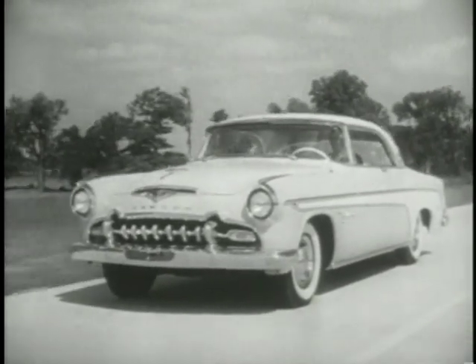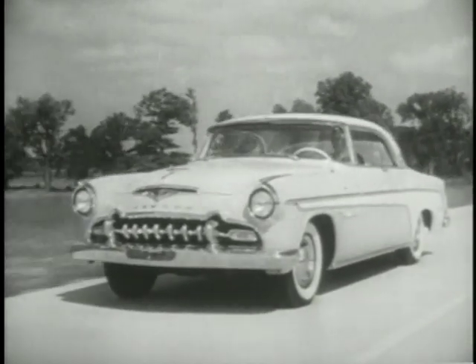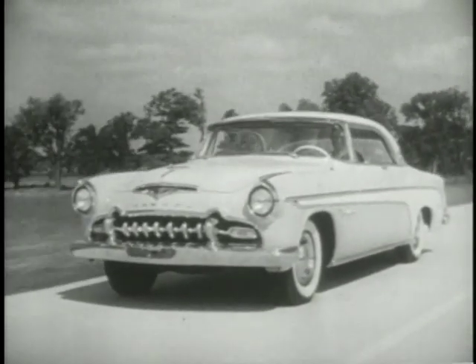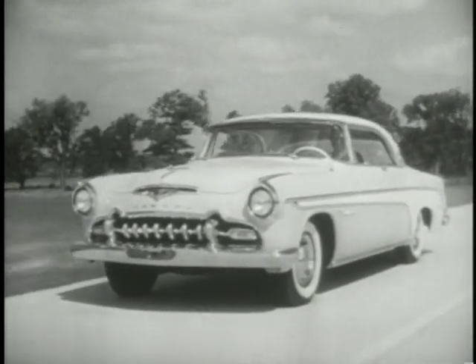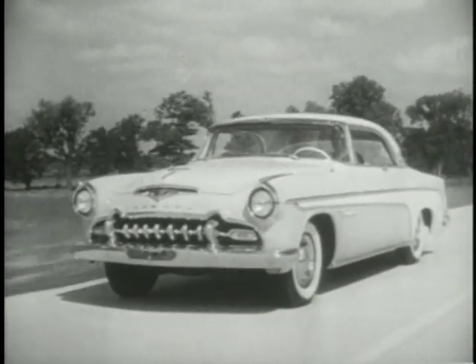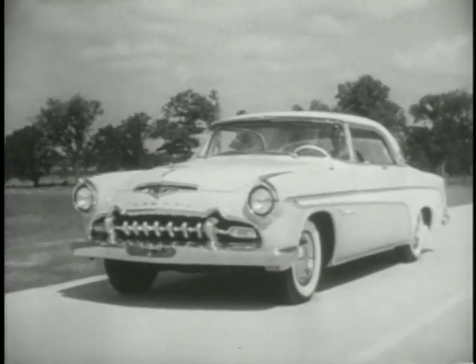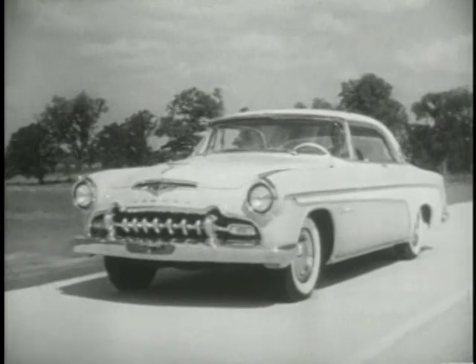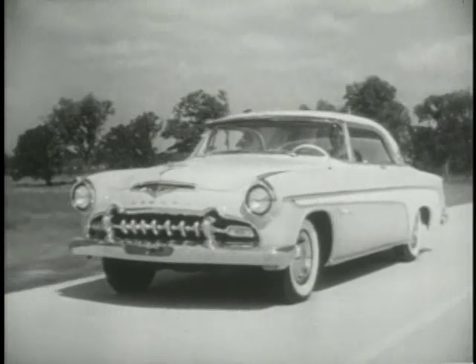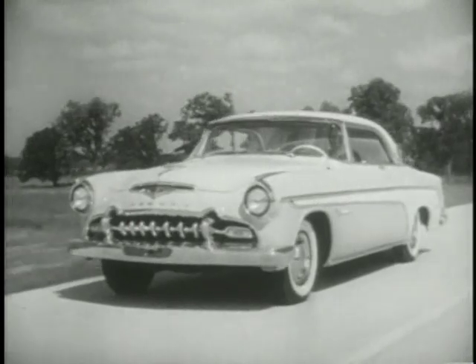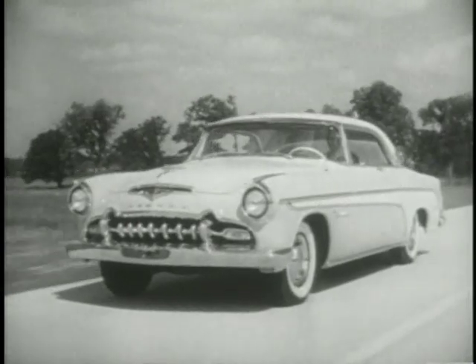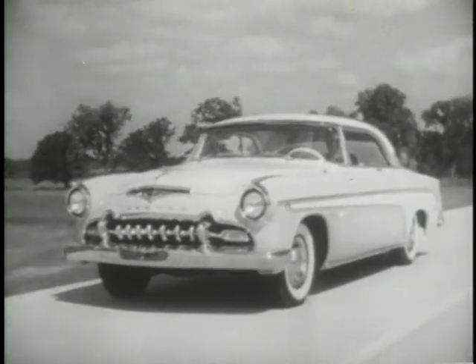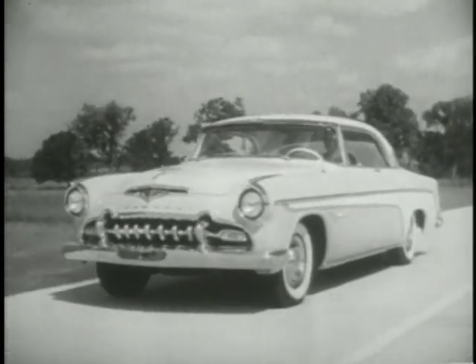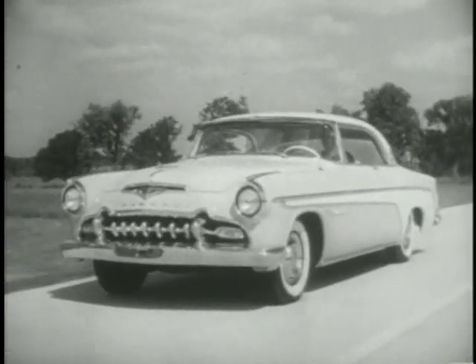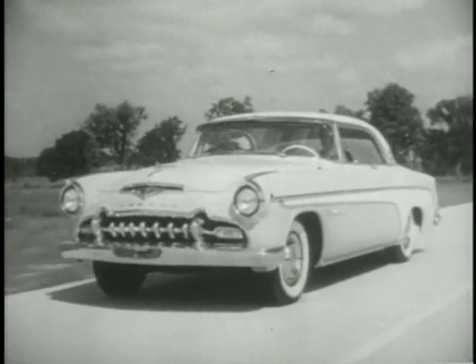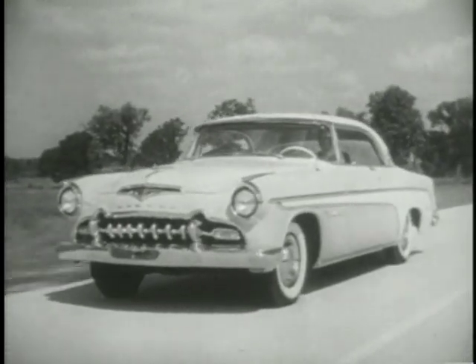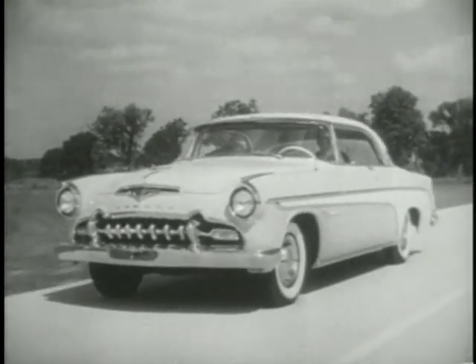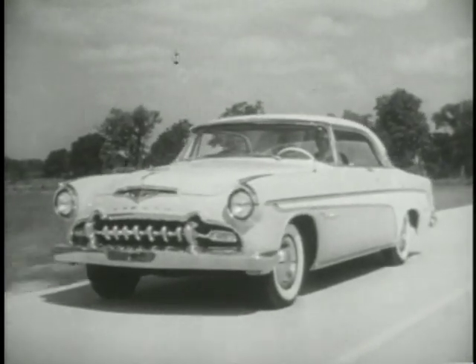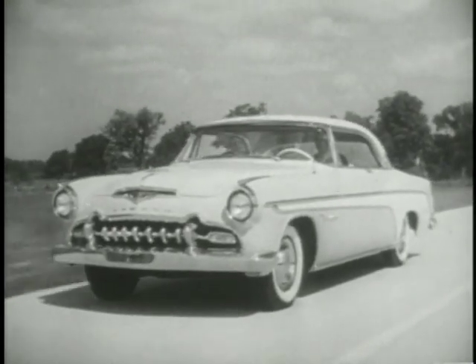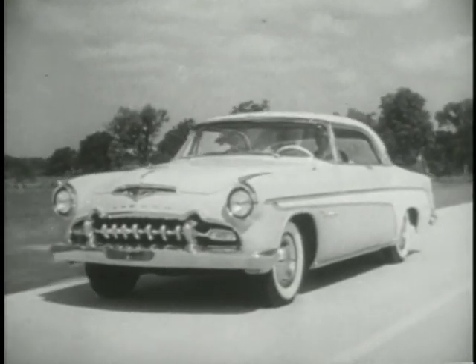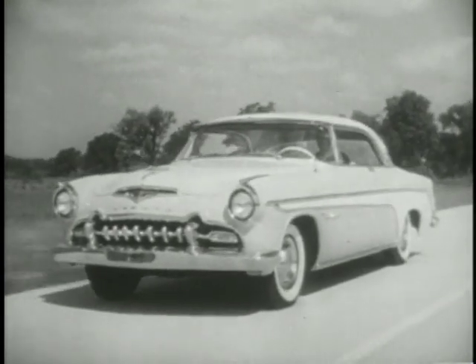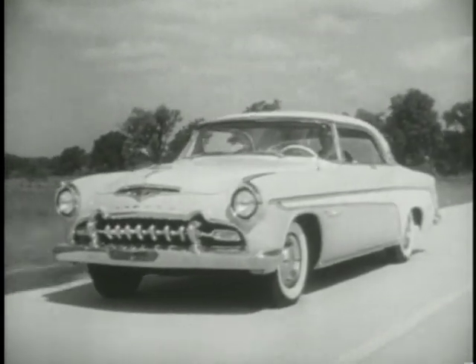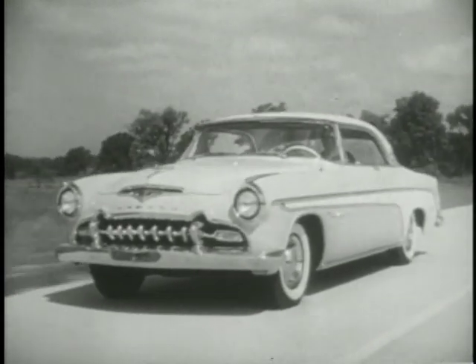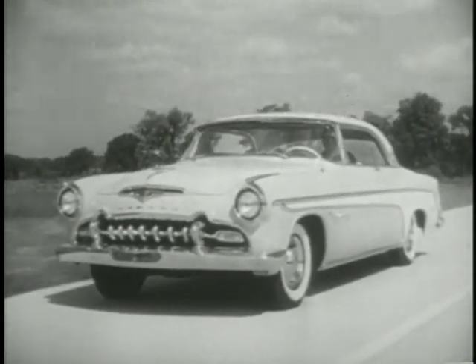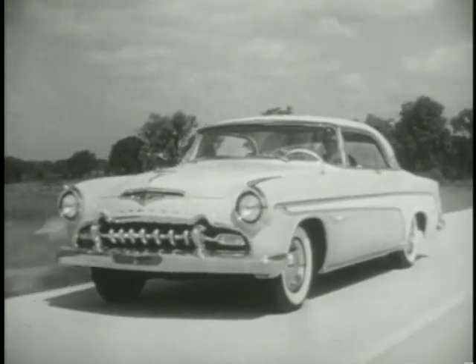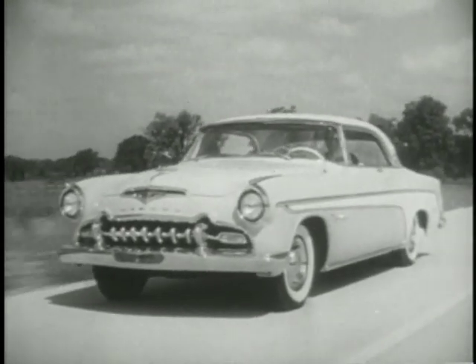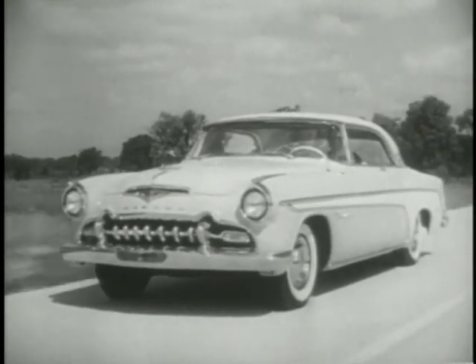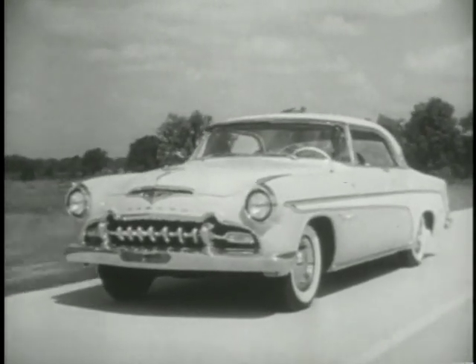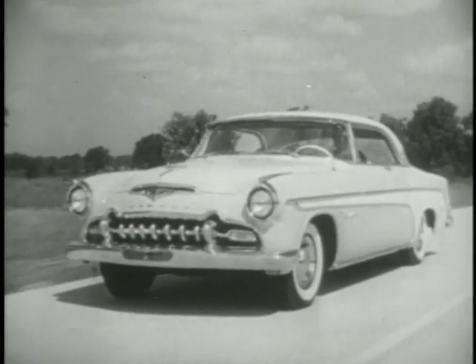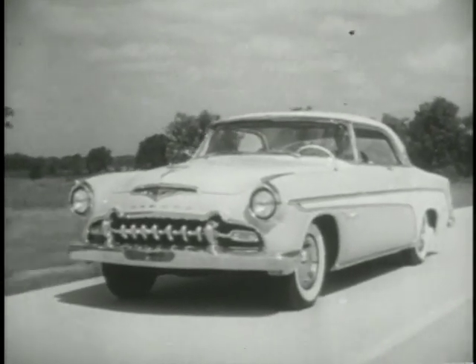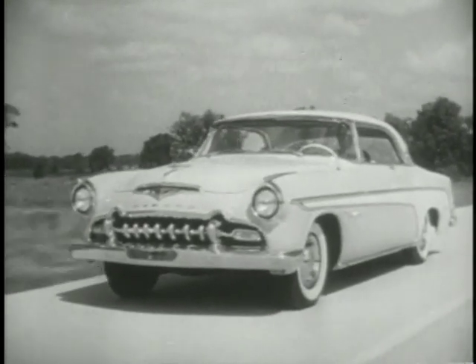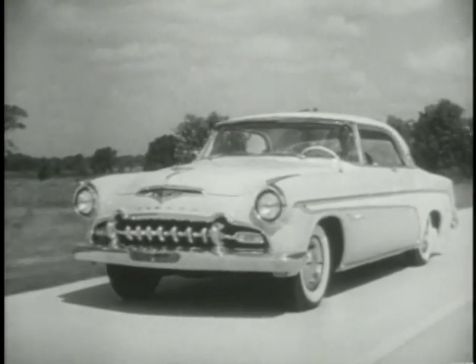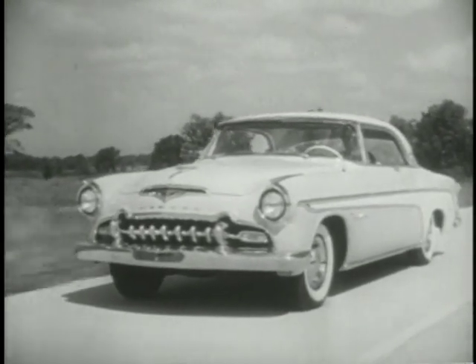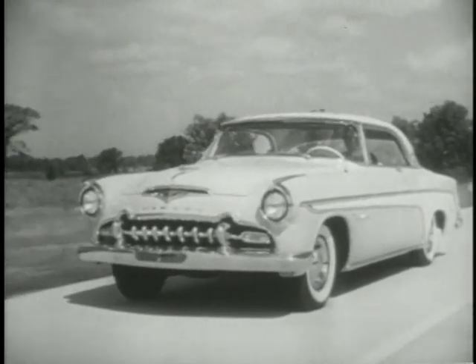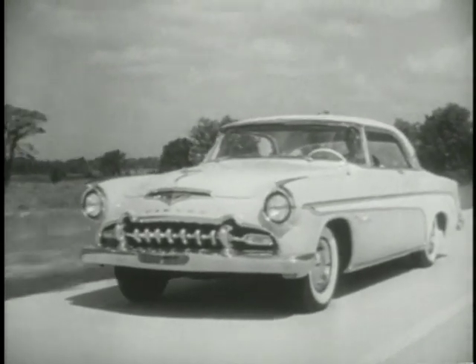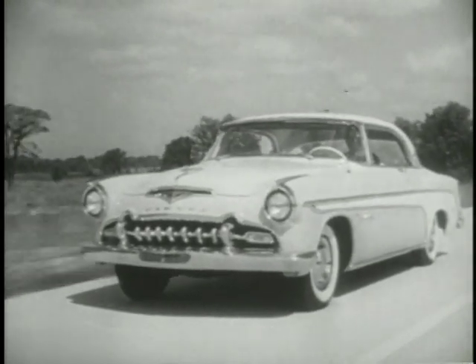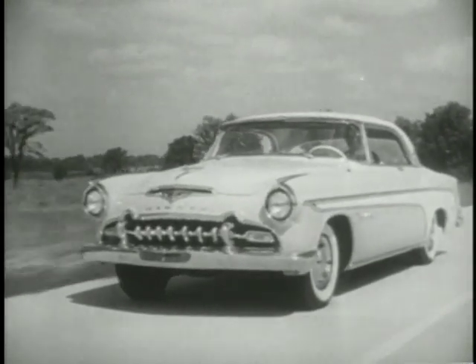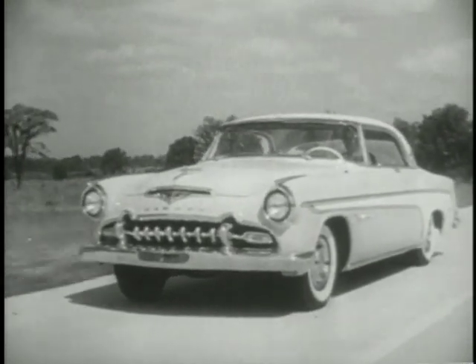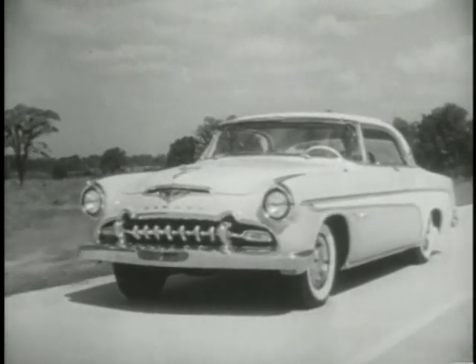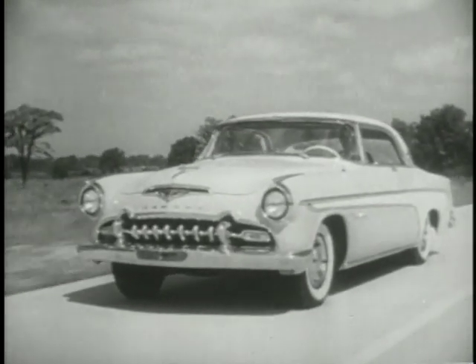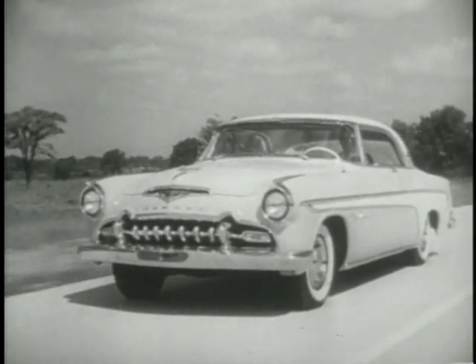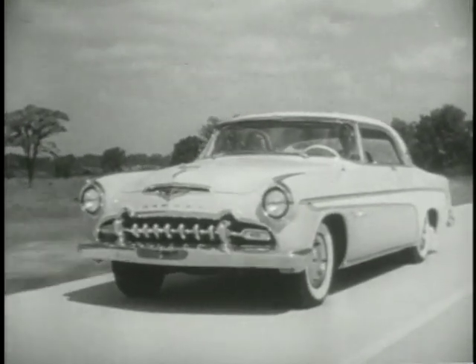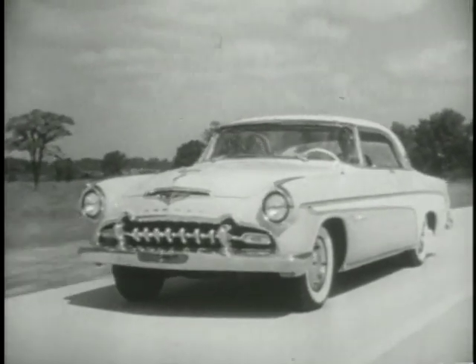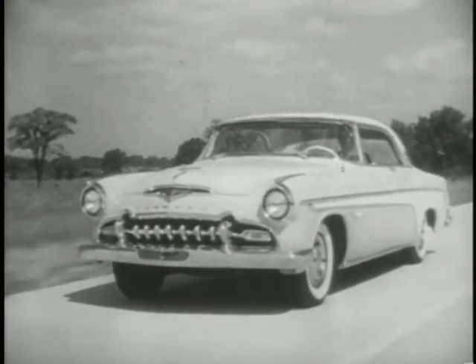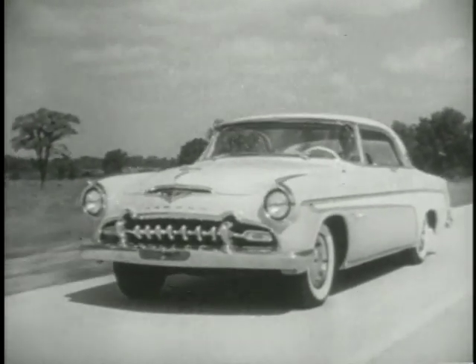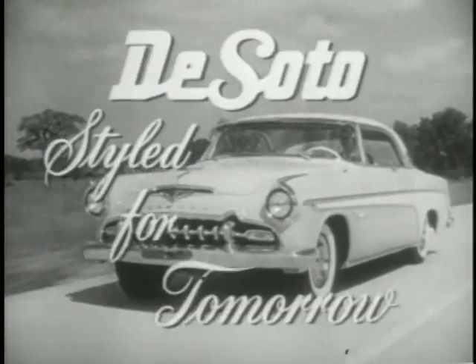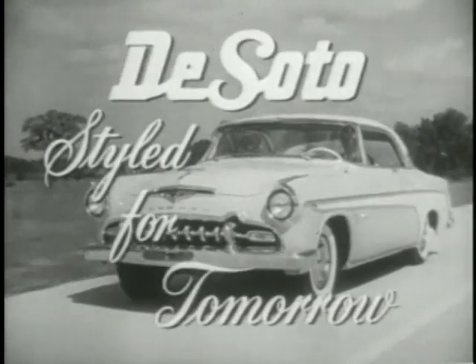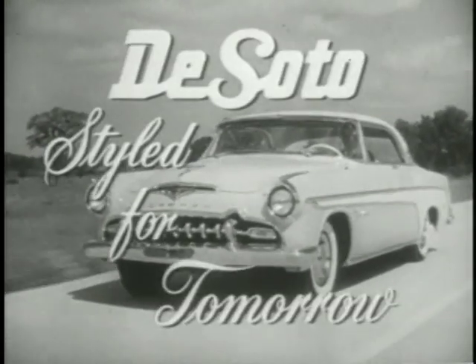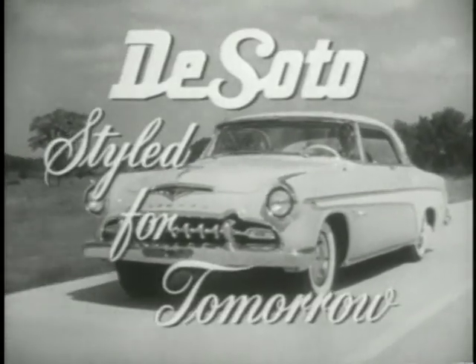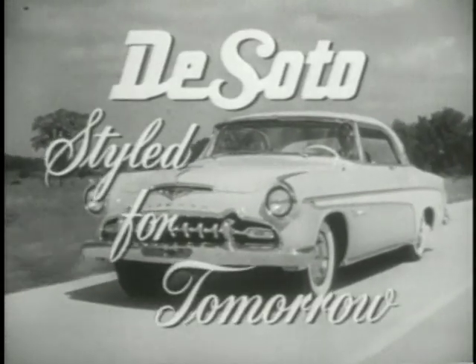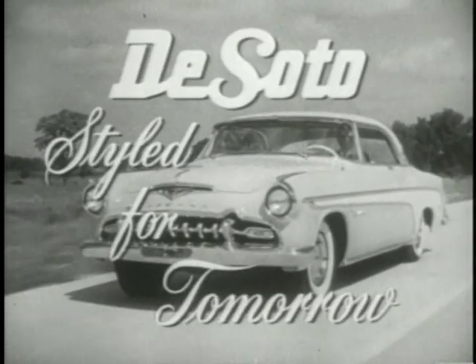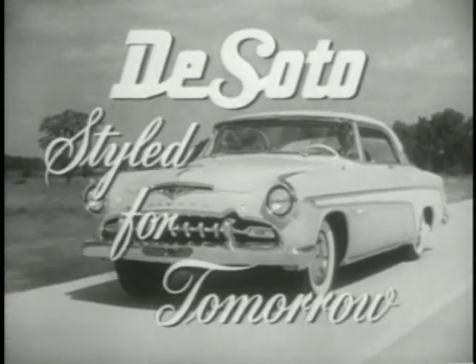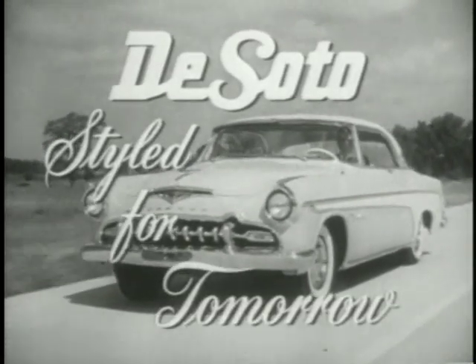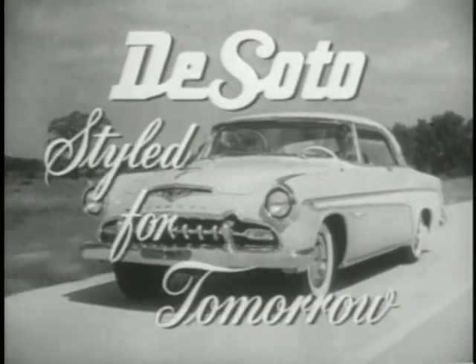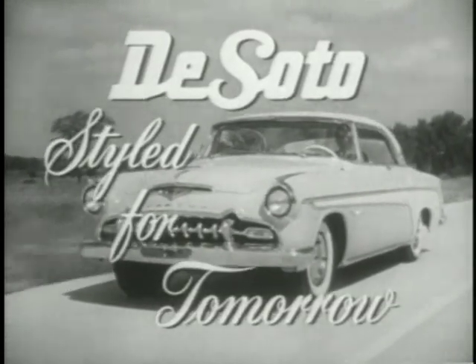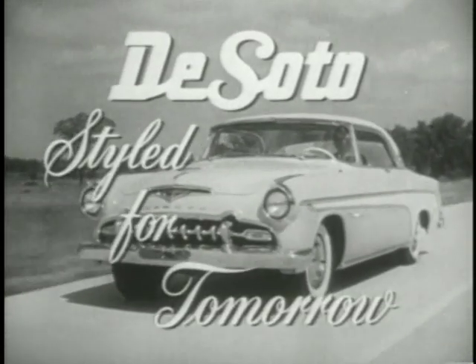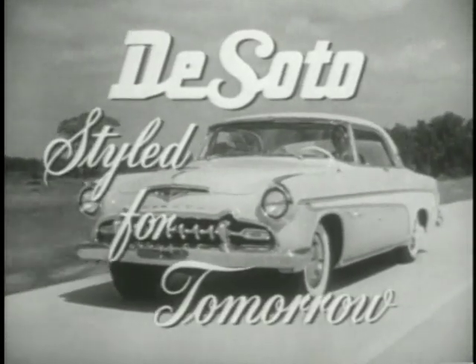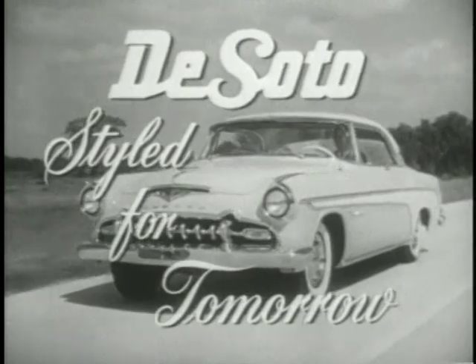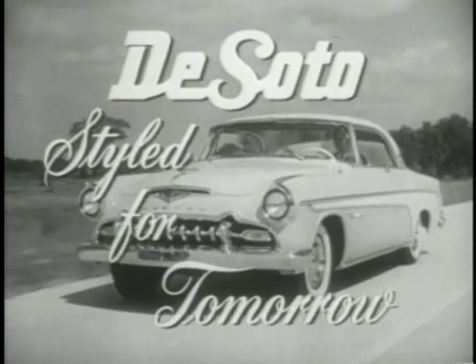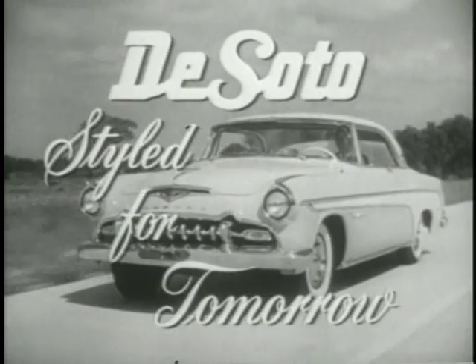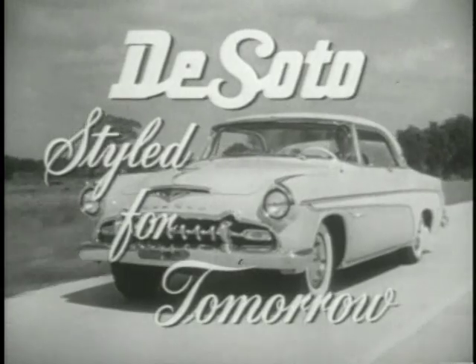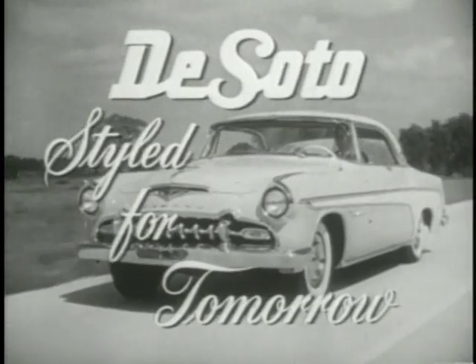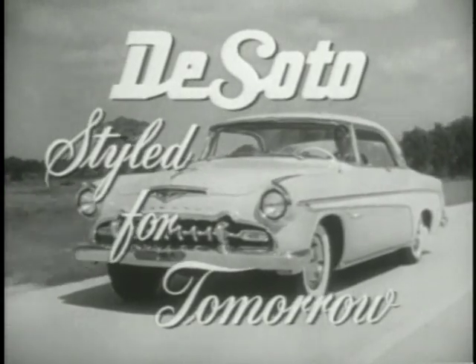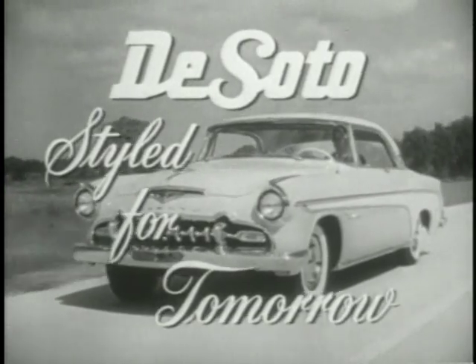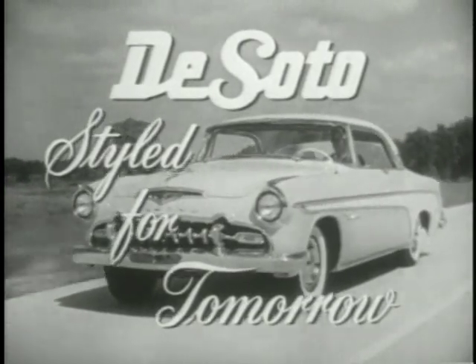See it at your DeSoto Plymouth dealer's now. DeSoto — style for tomorrow.